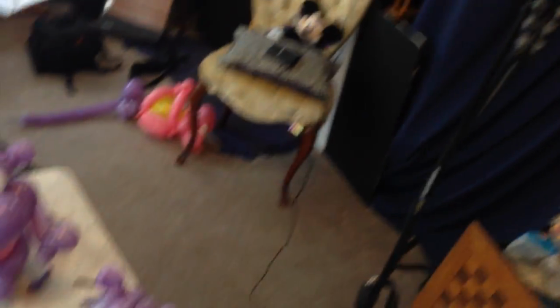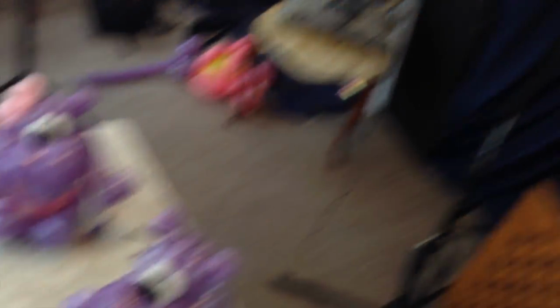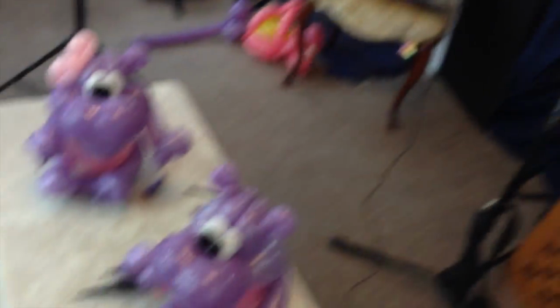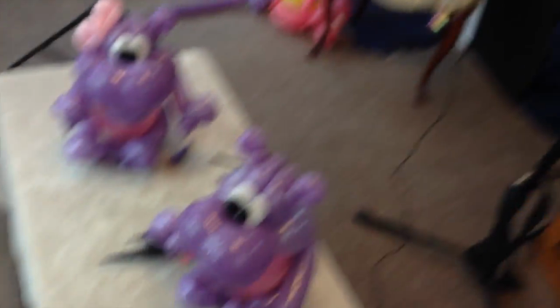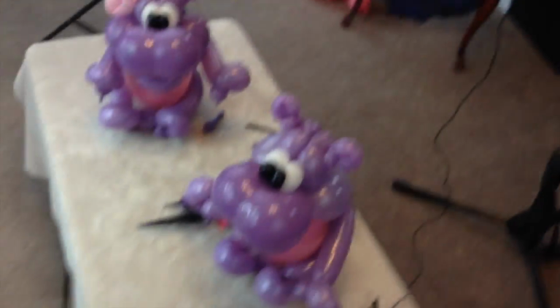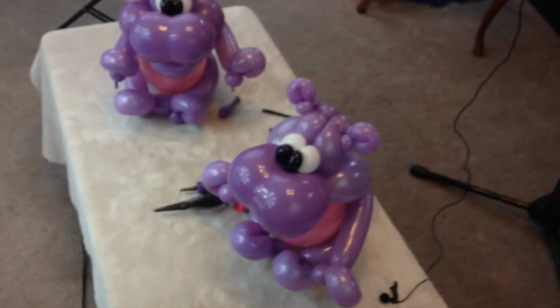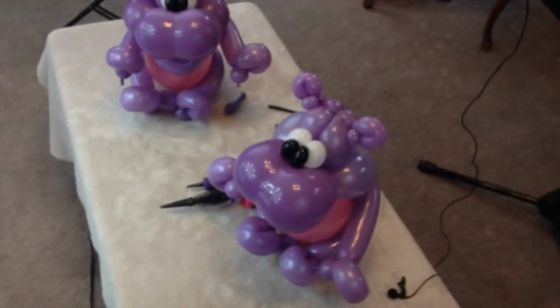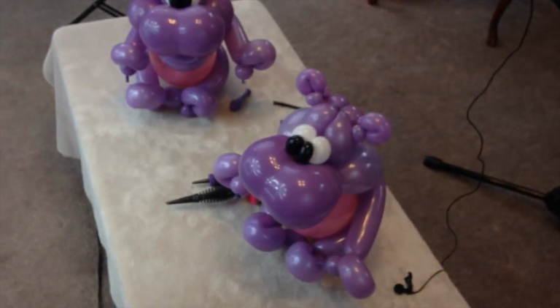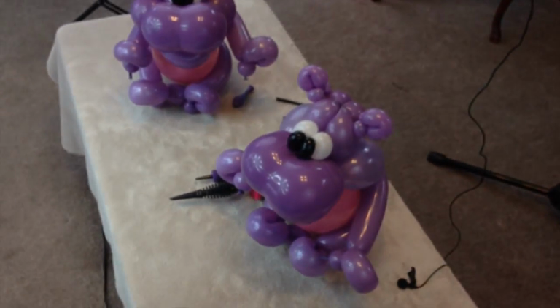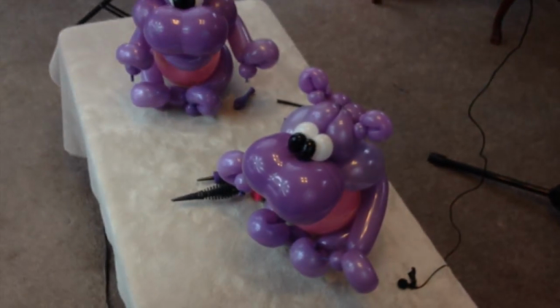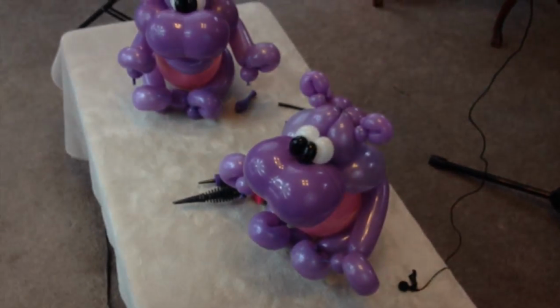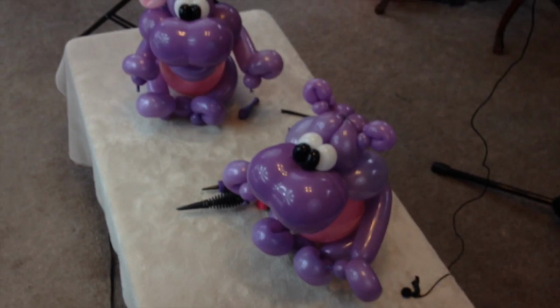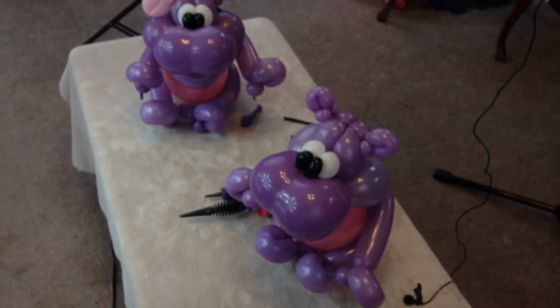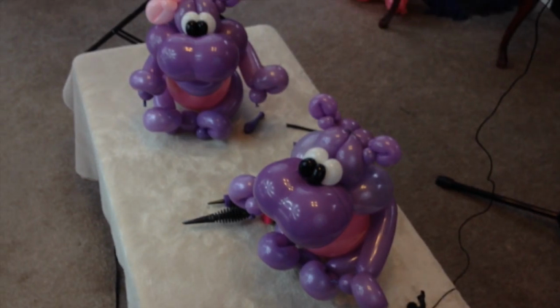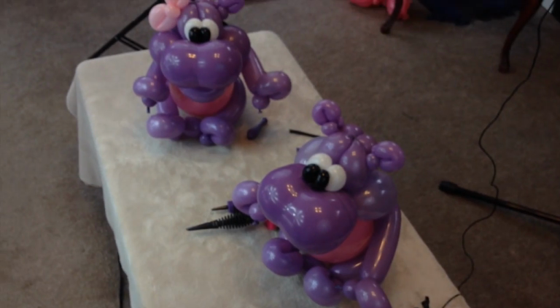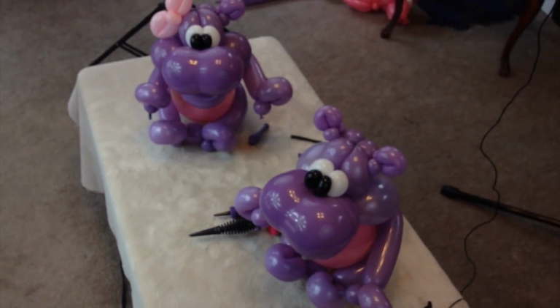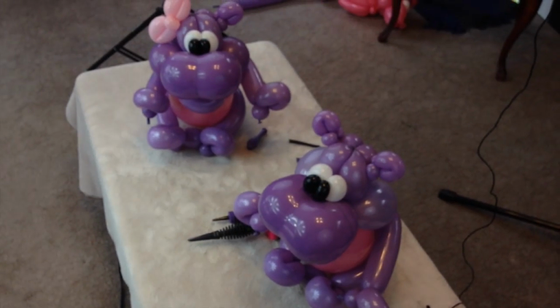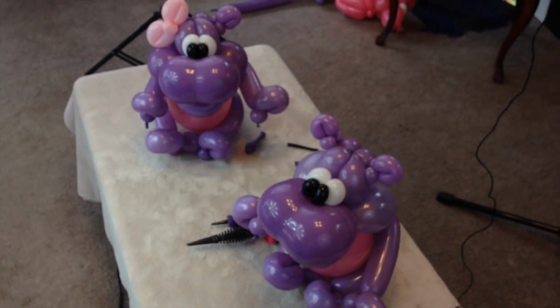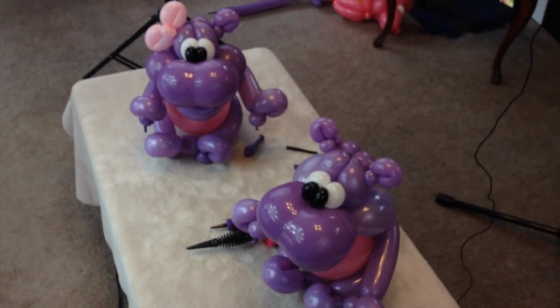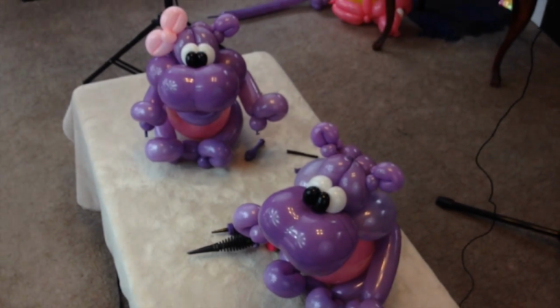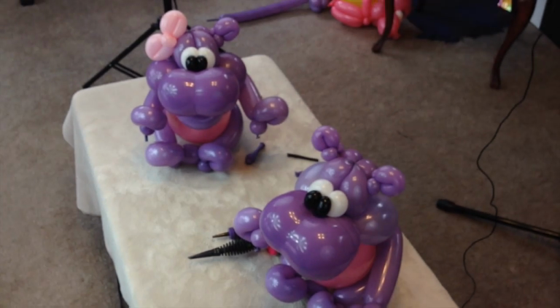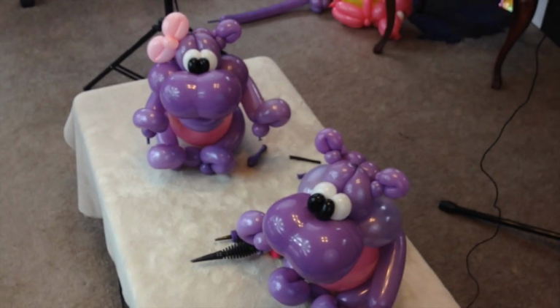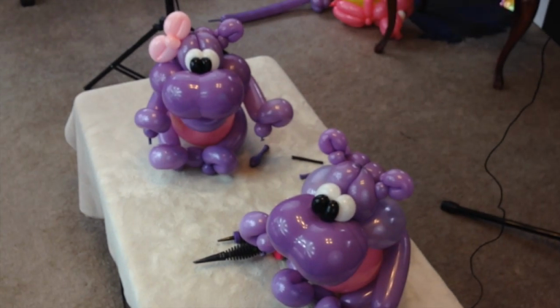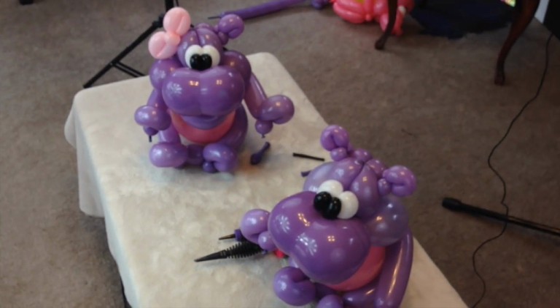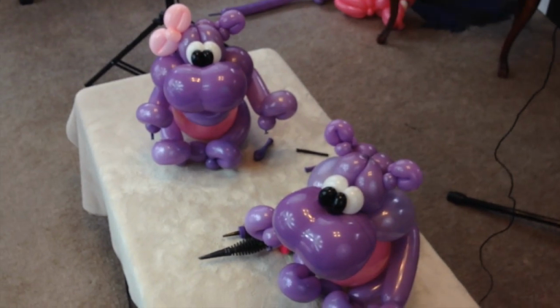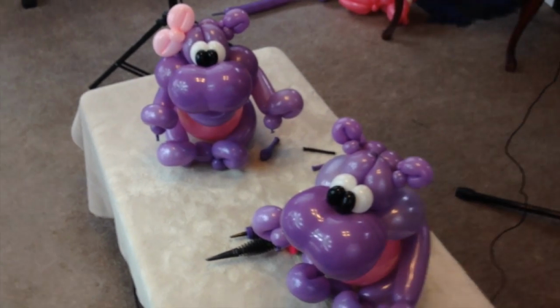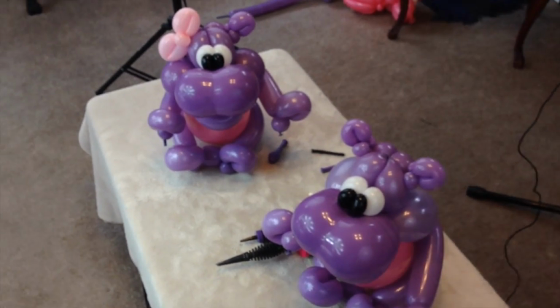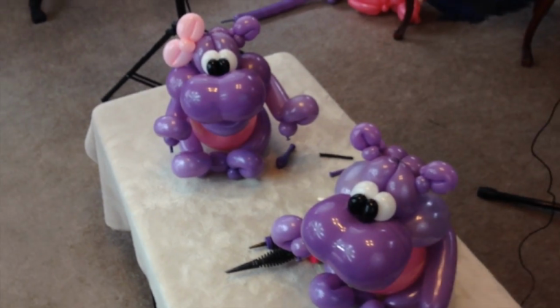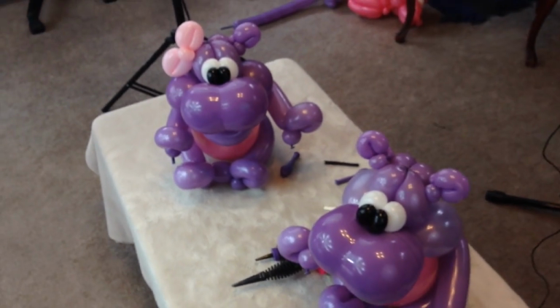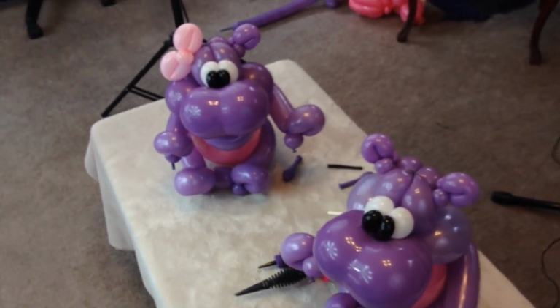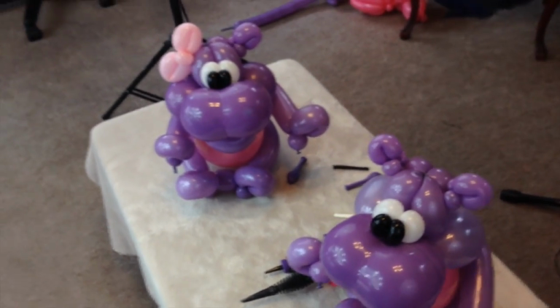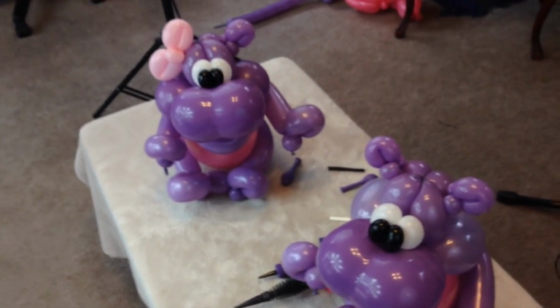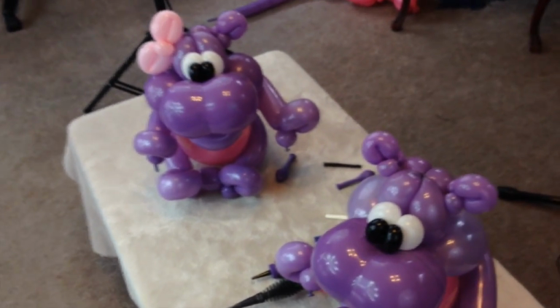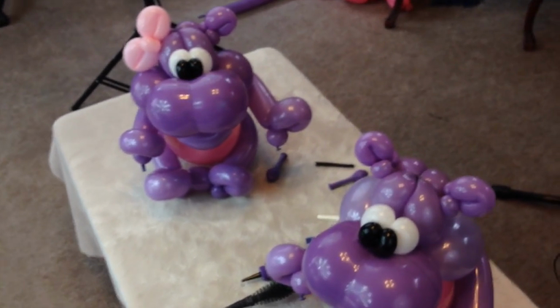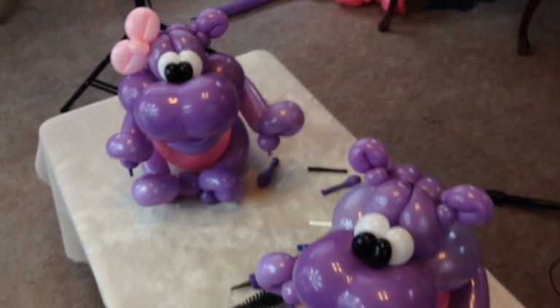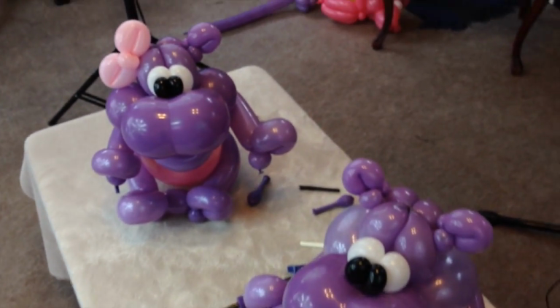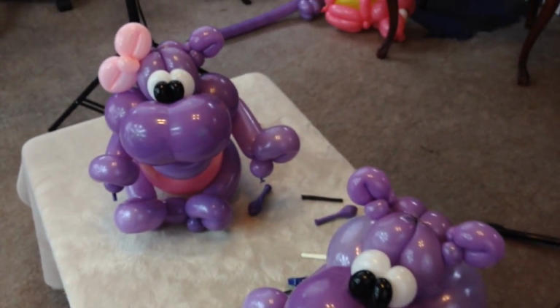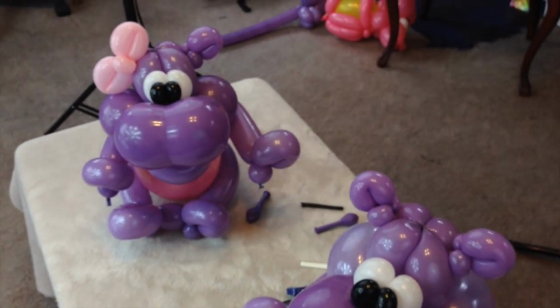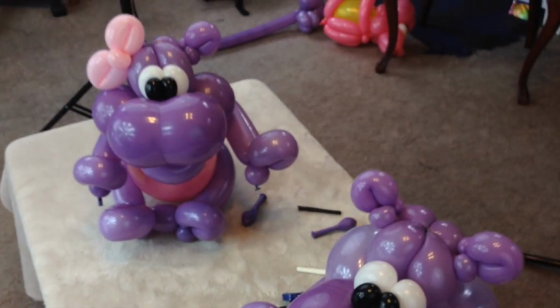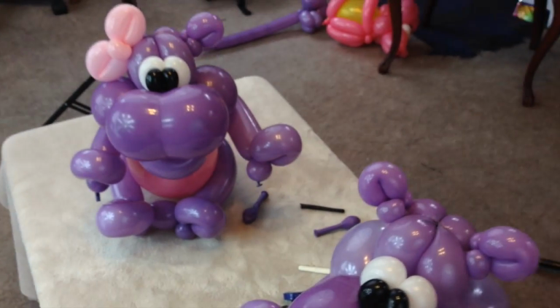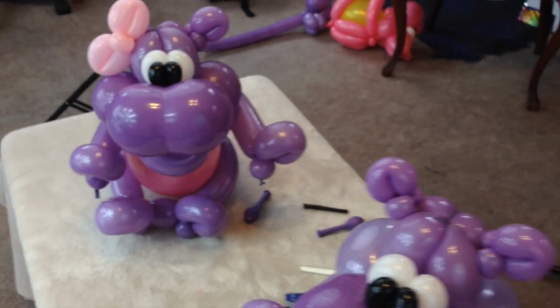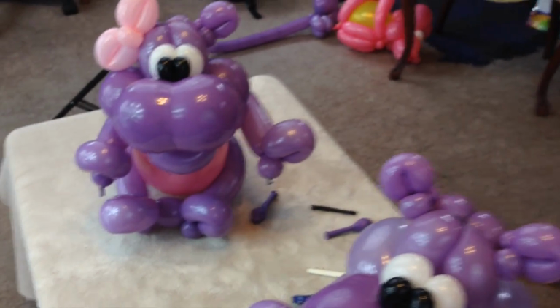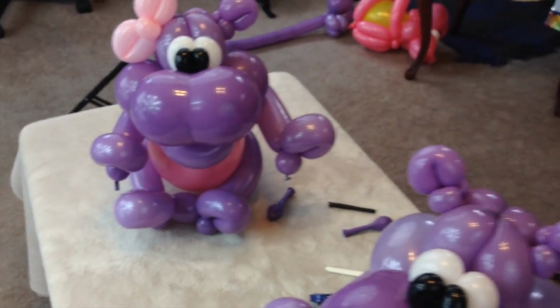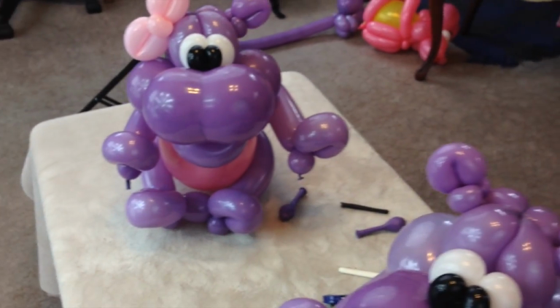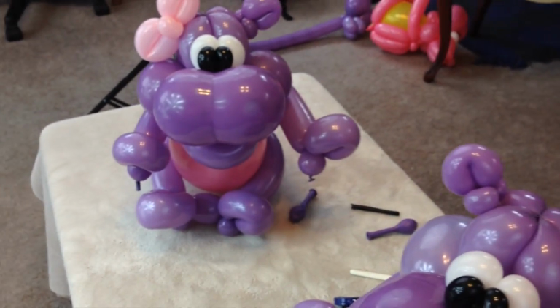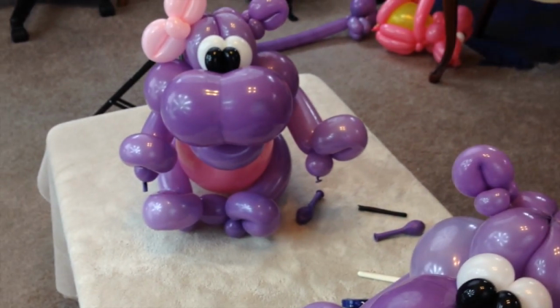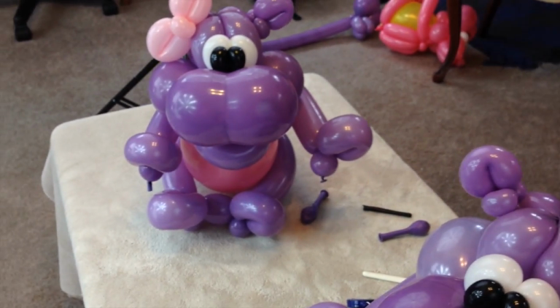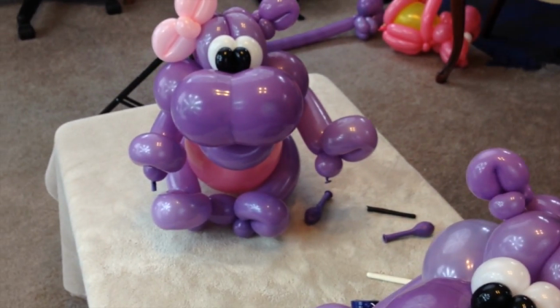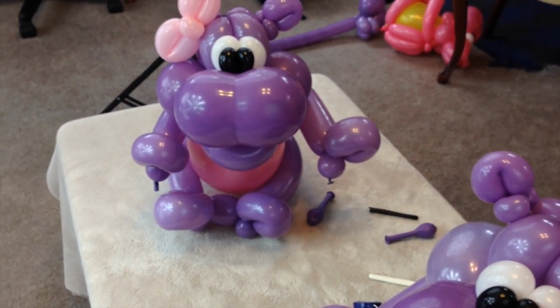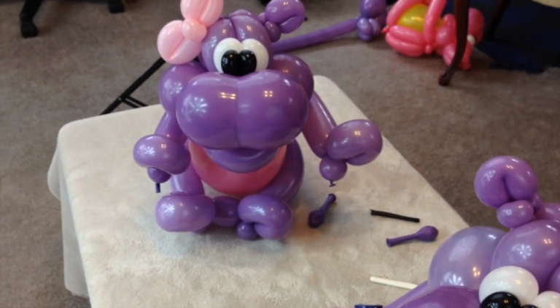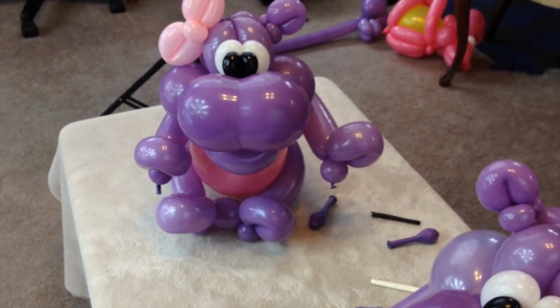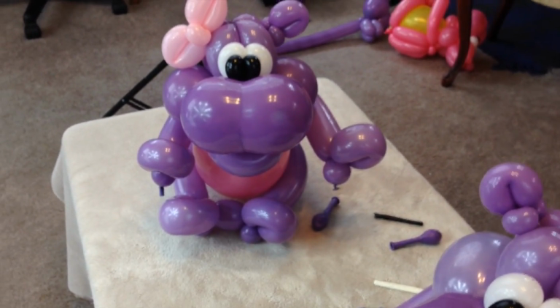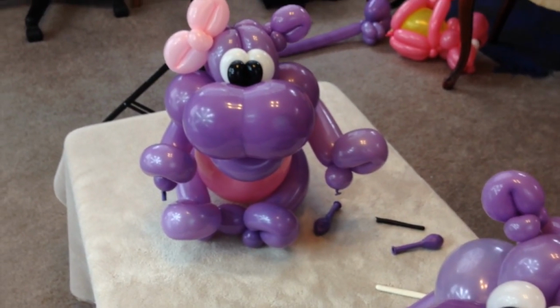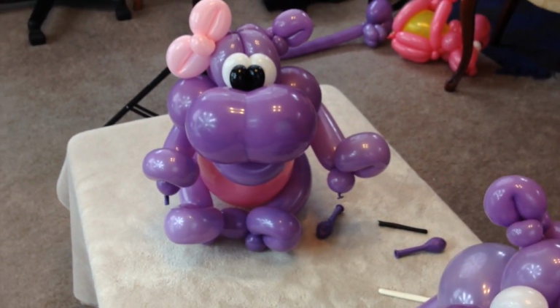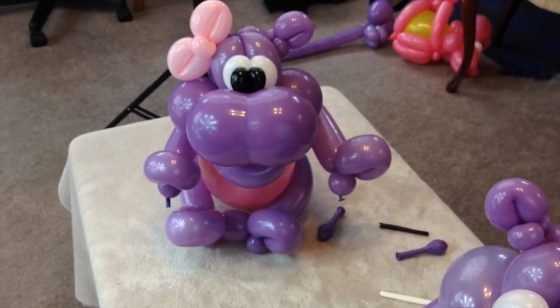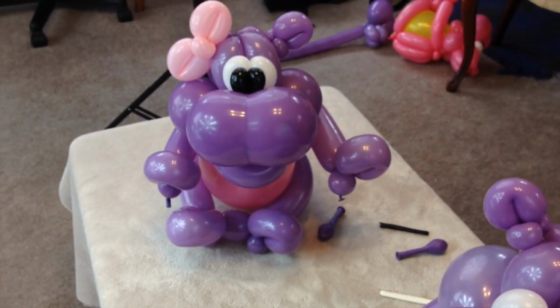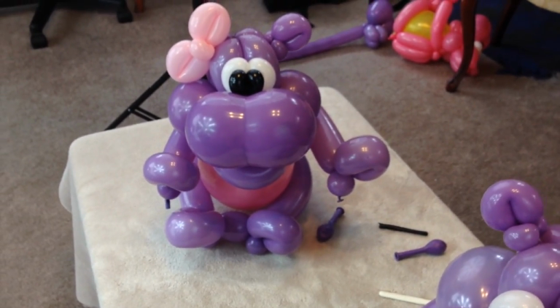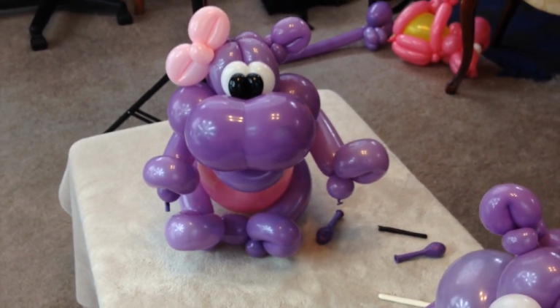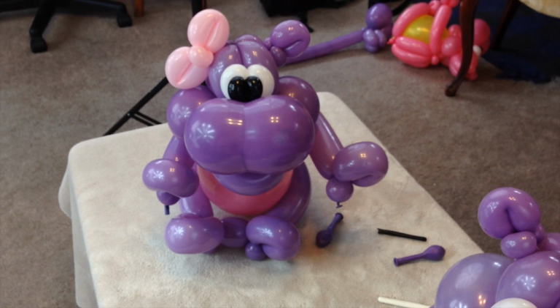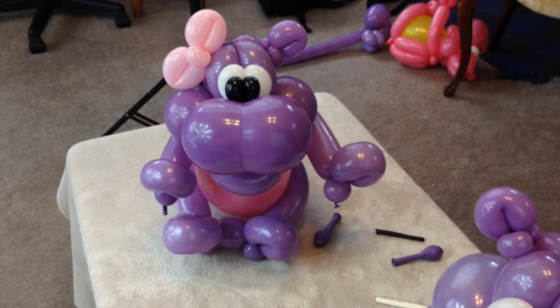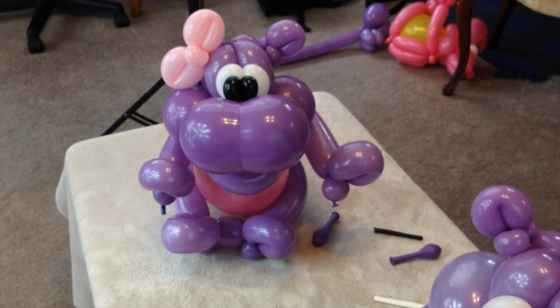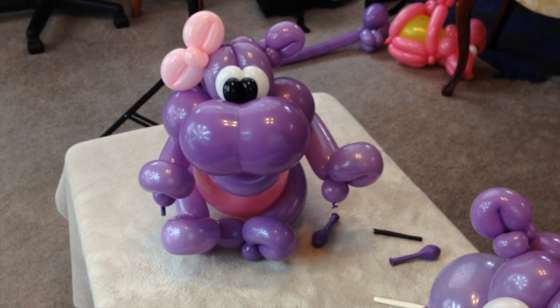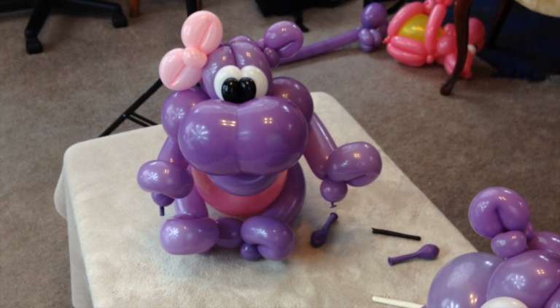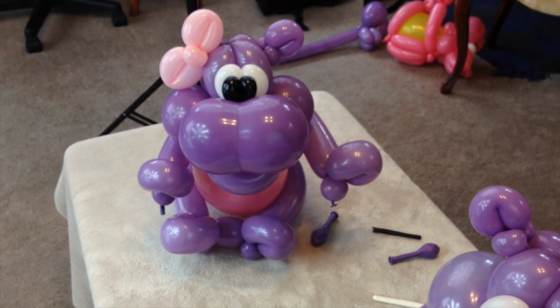And there are the awesome hippos that are coming soon. Thanks for watching. See you soon. Bye bye.